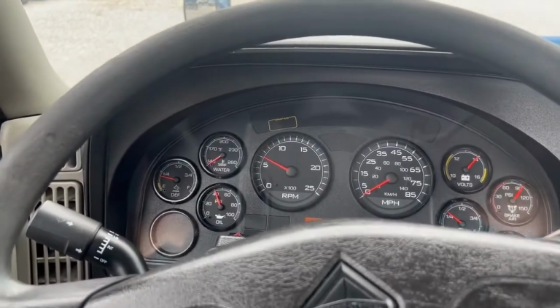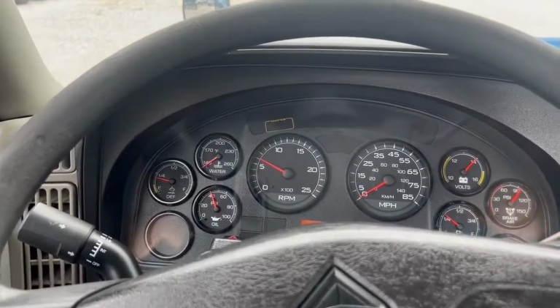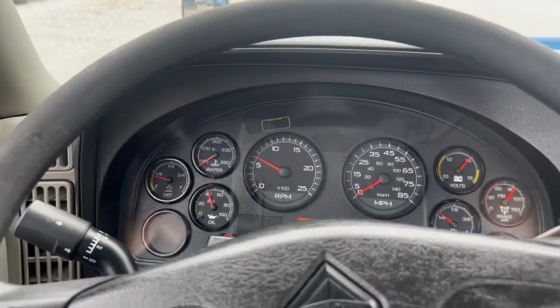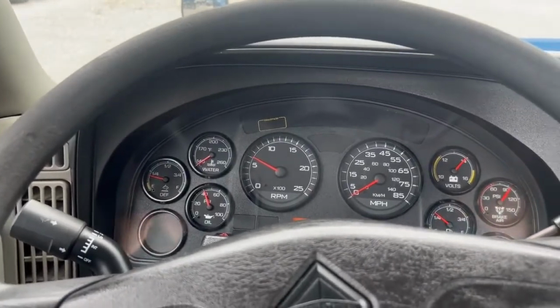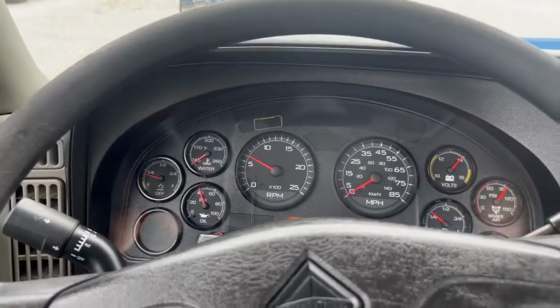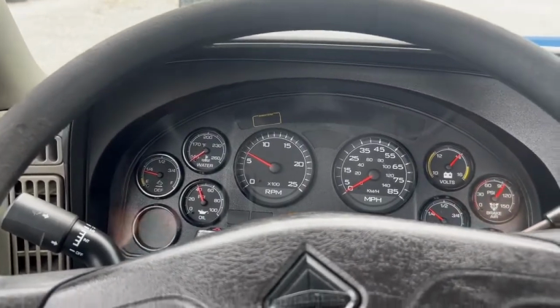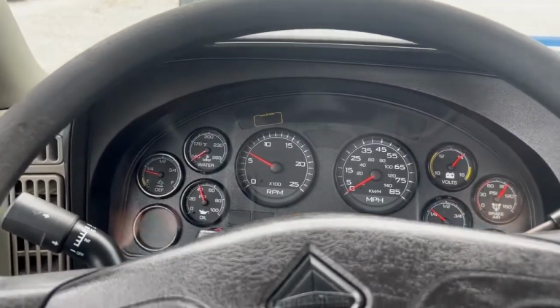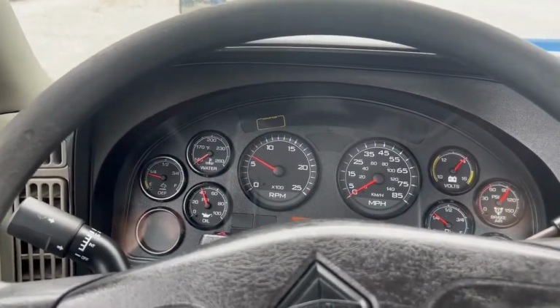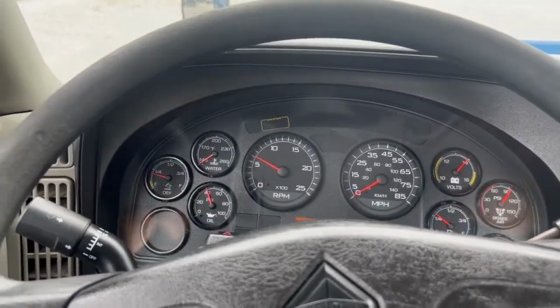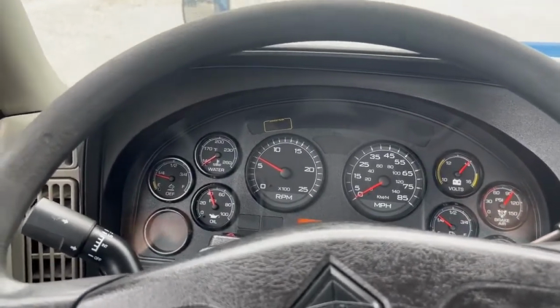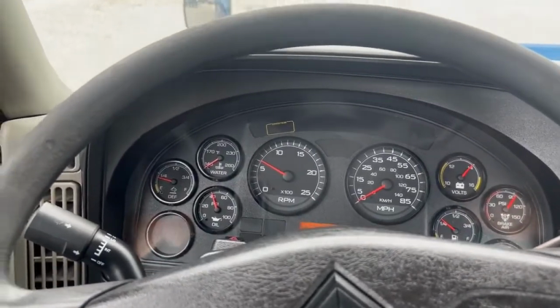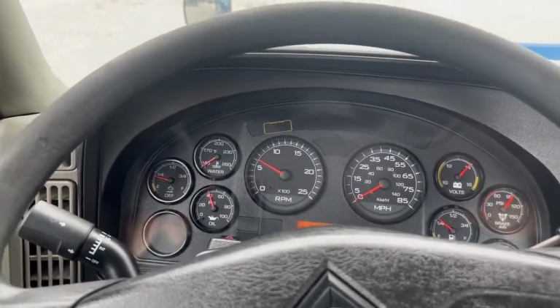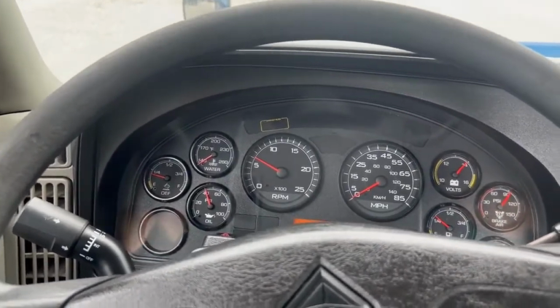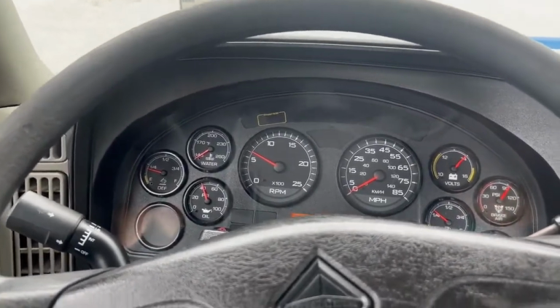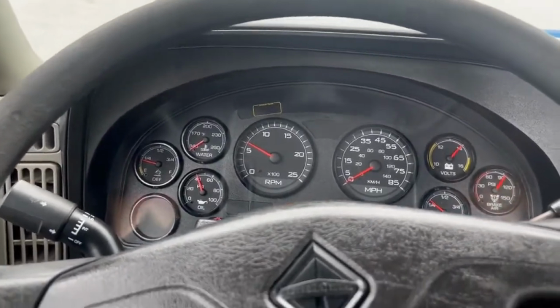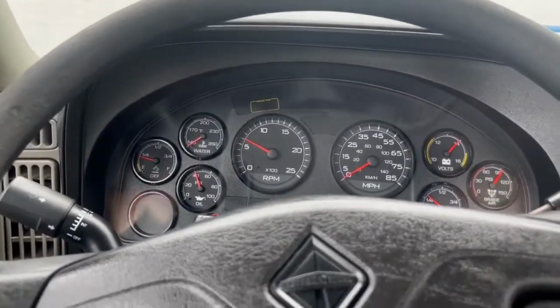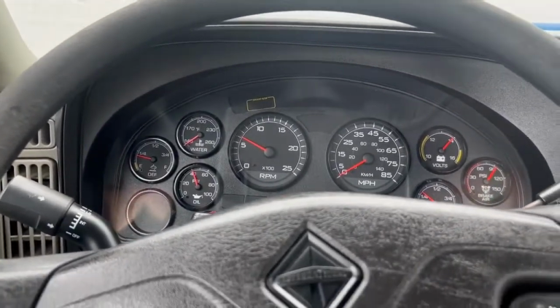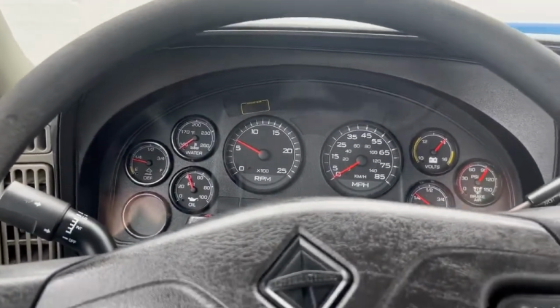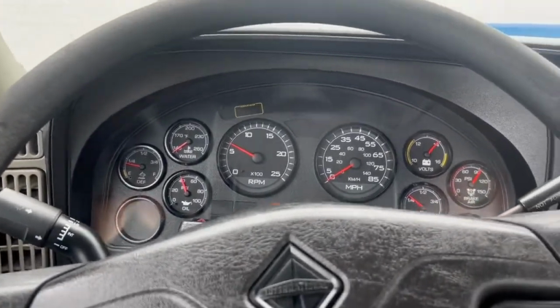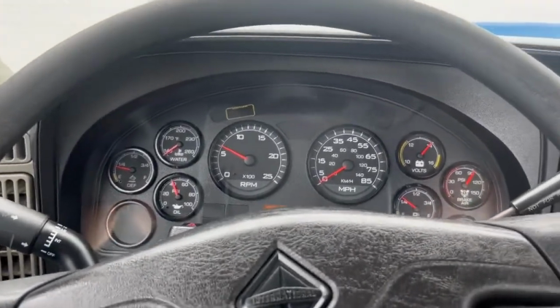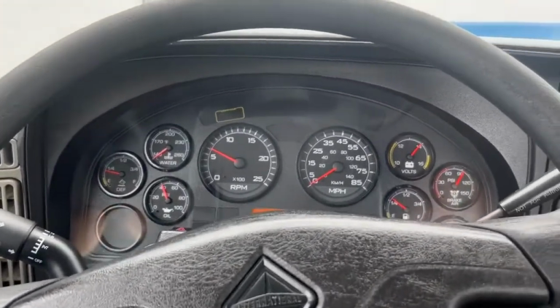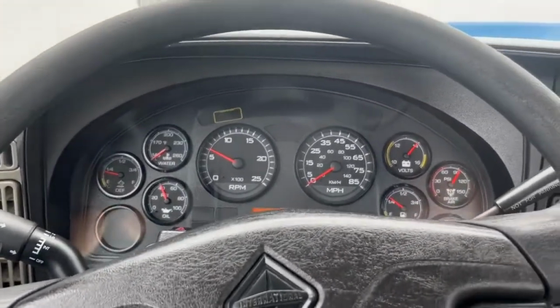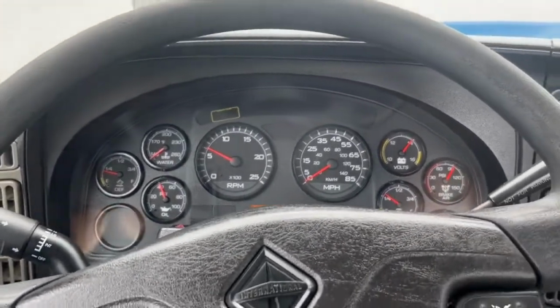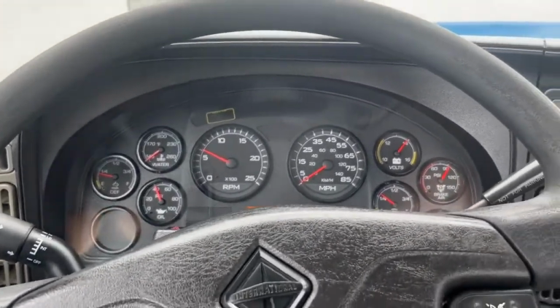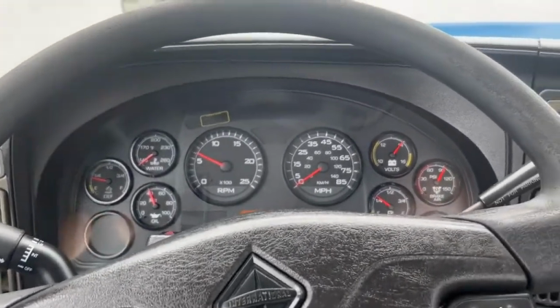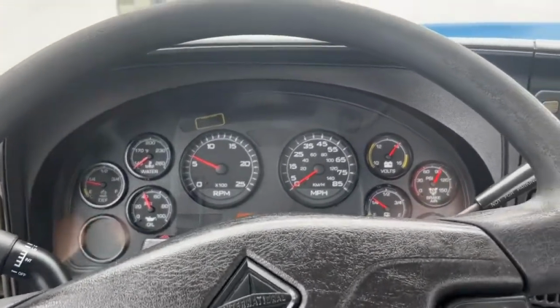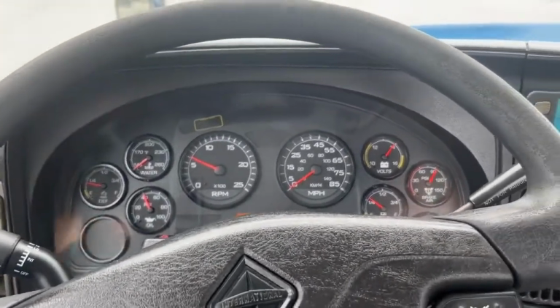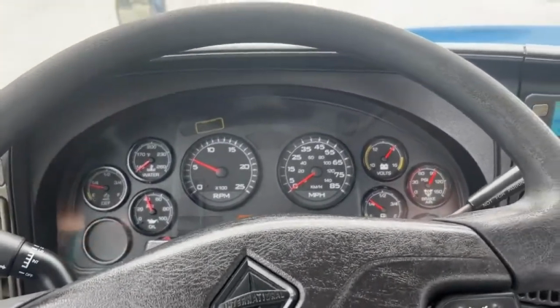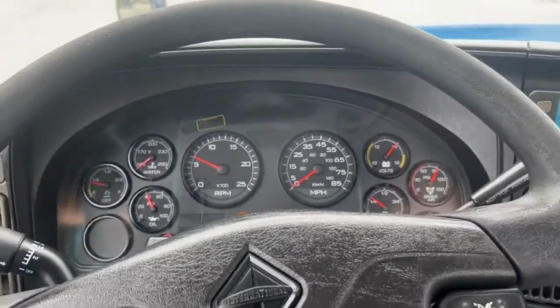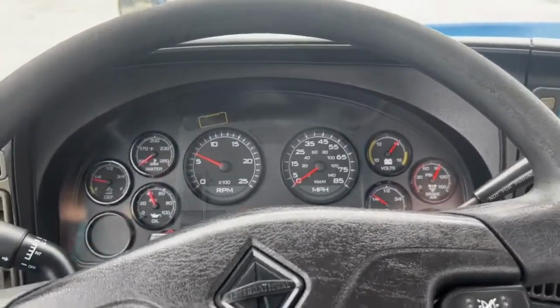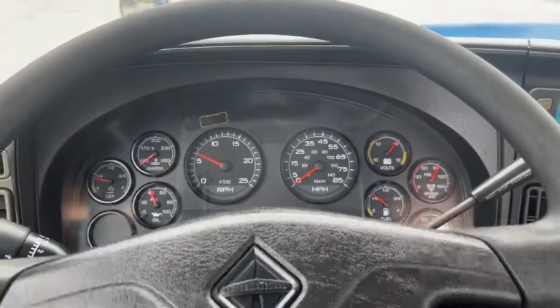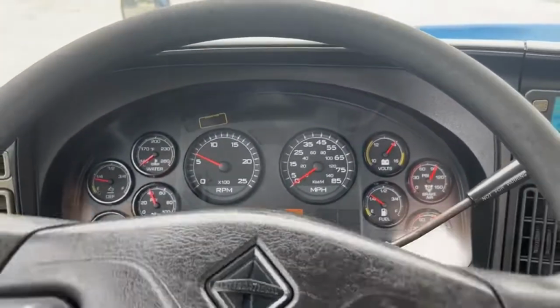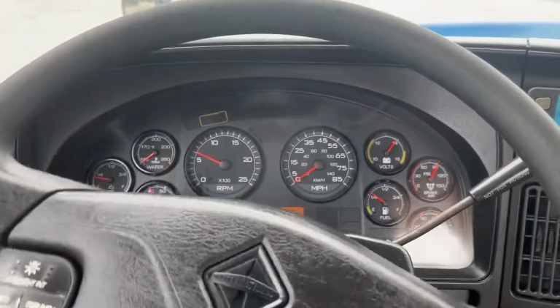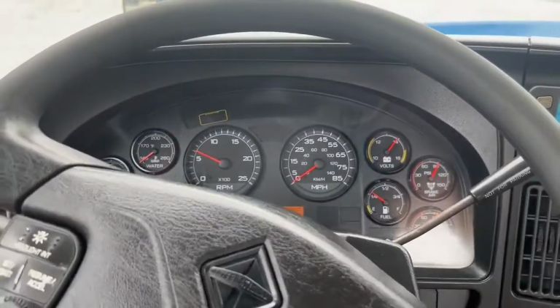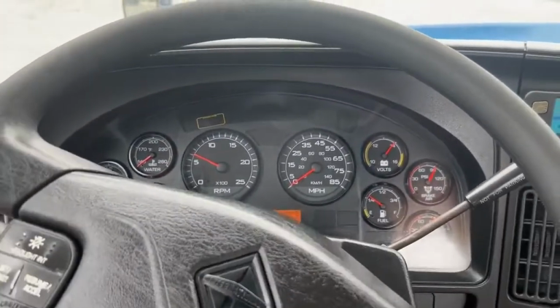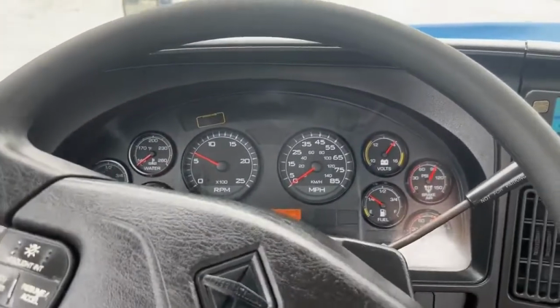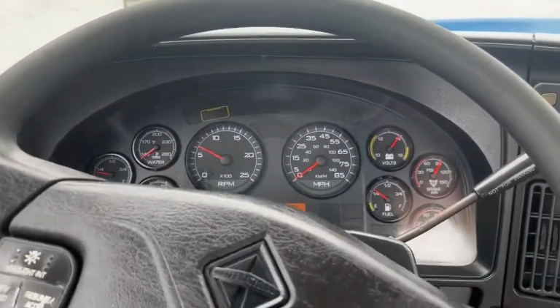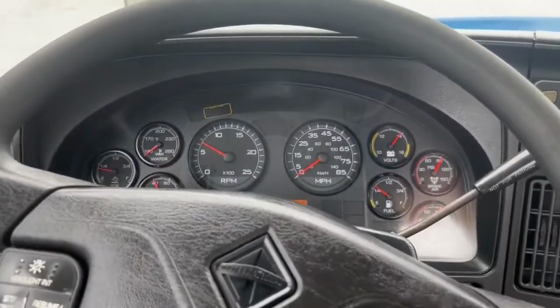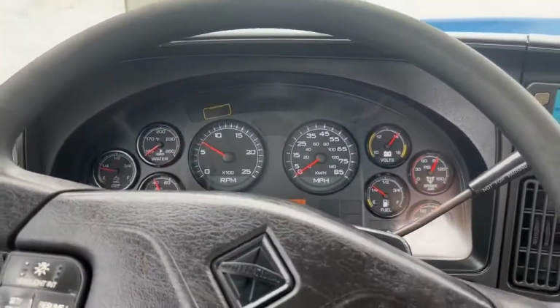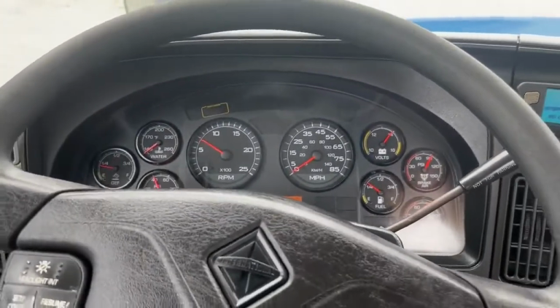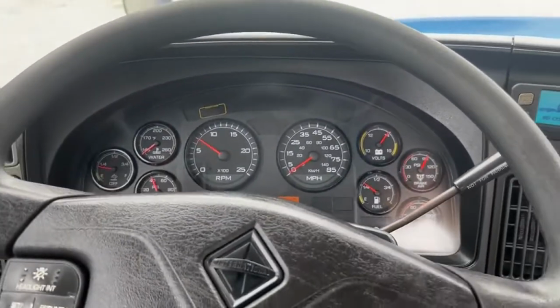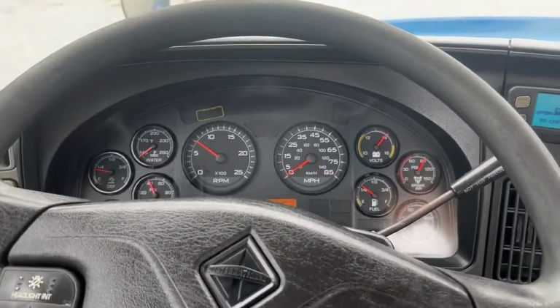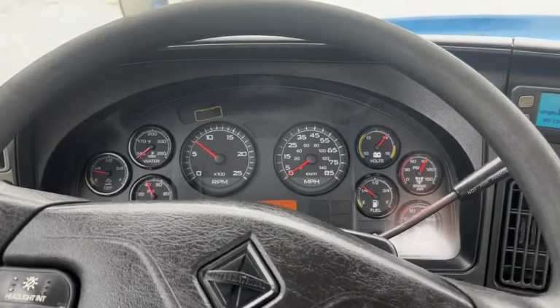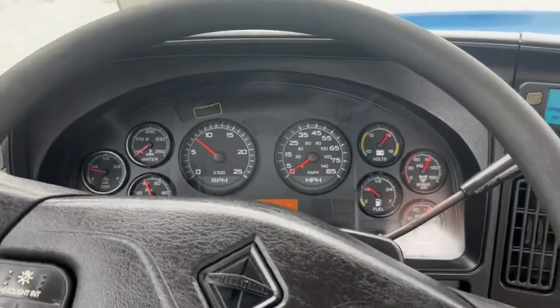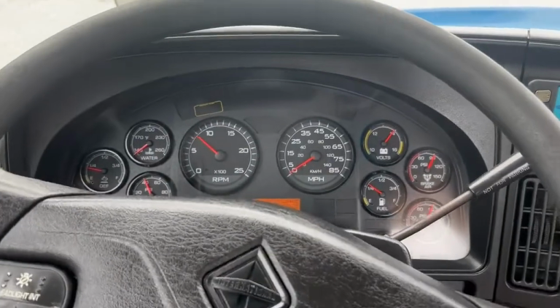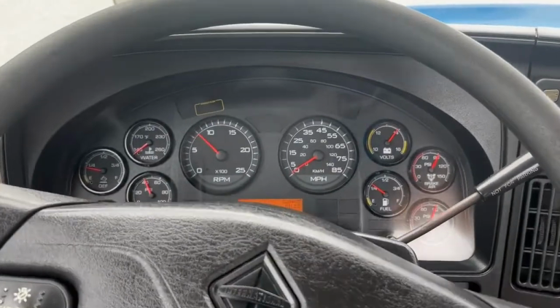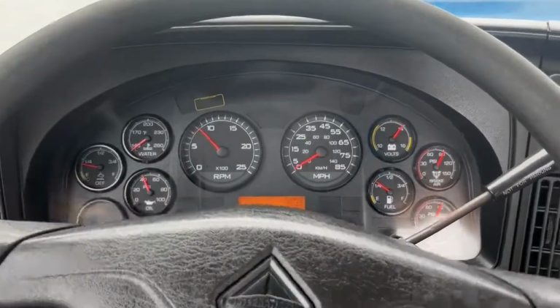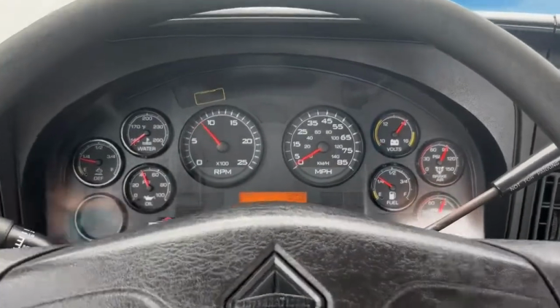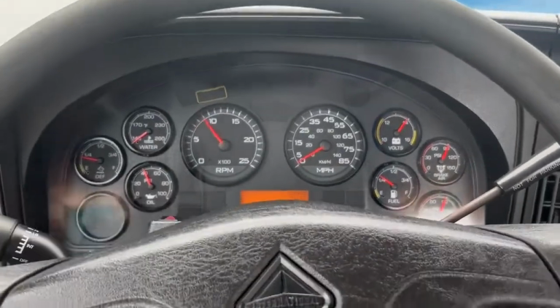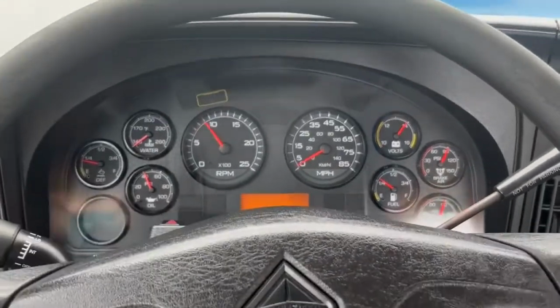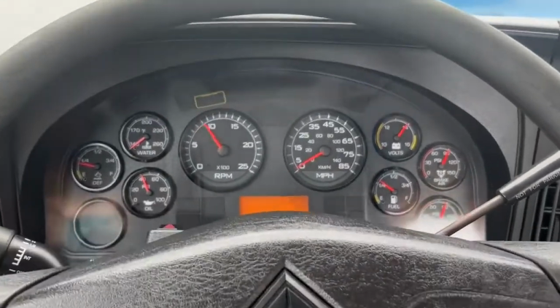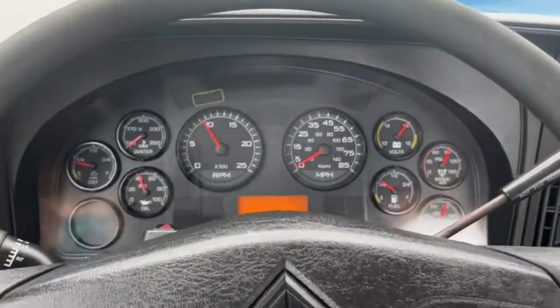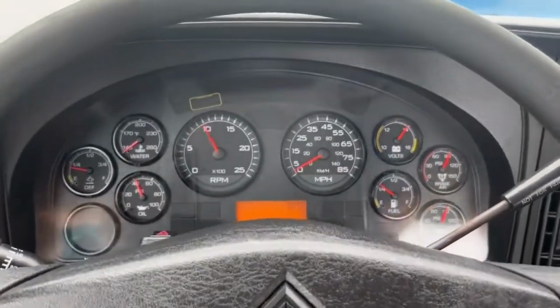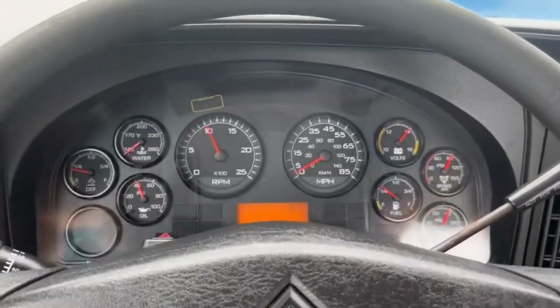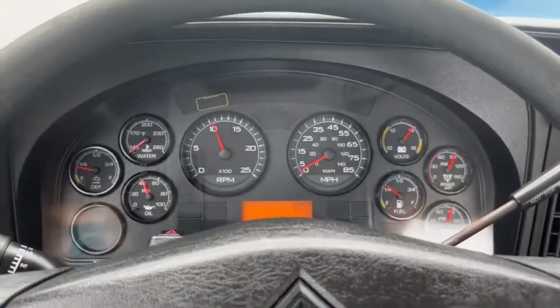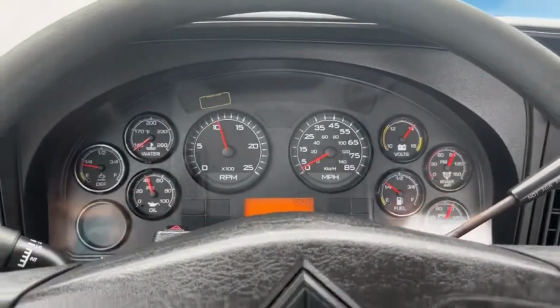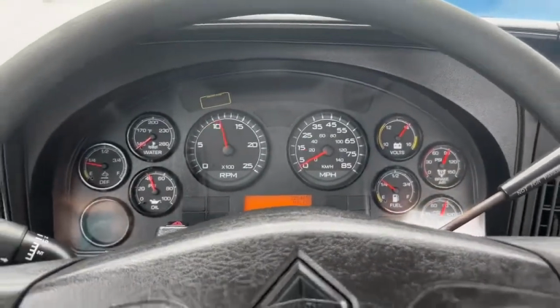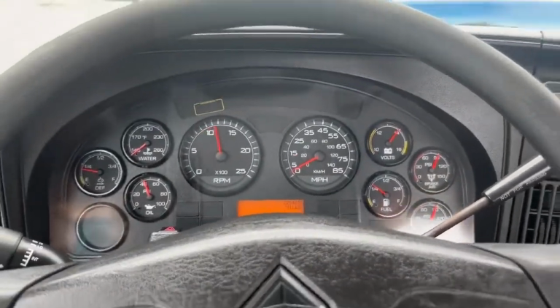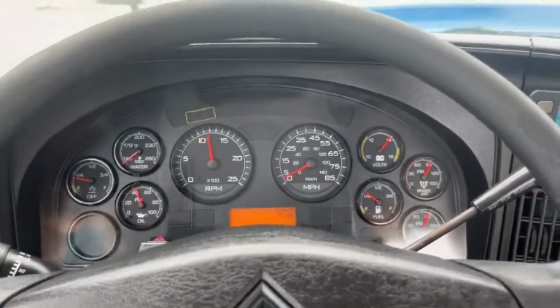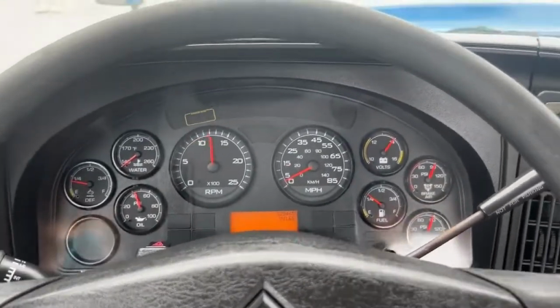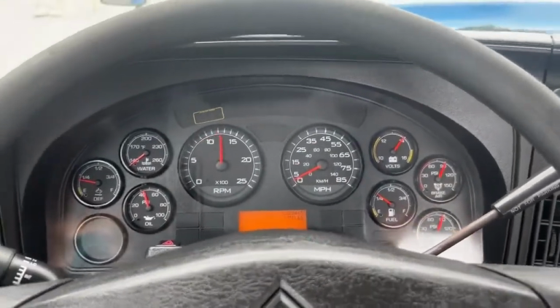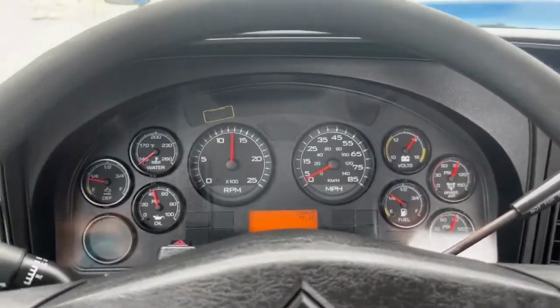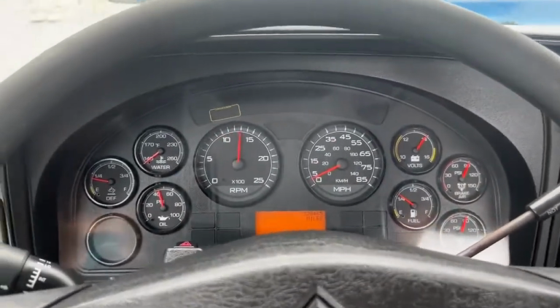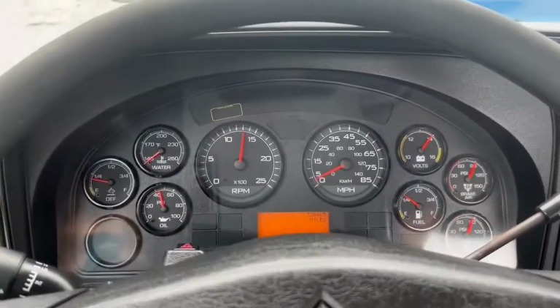Well, I guess if I push in the clutch it wouldn't drive, now would it? Thank you guys for checking out our trucks.